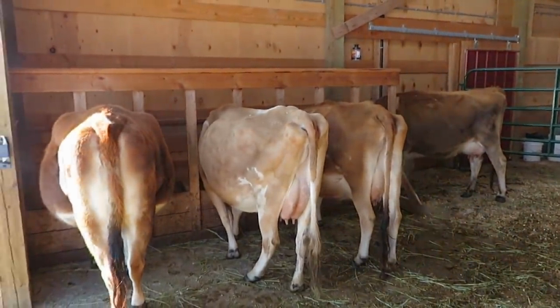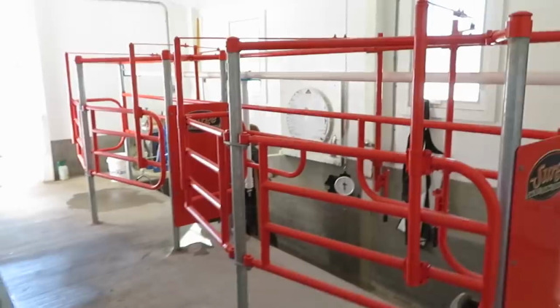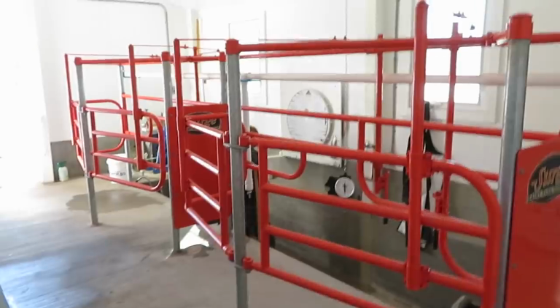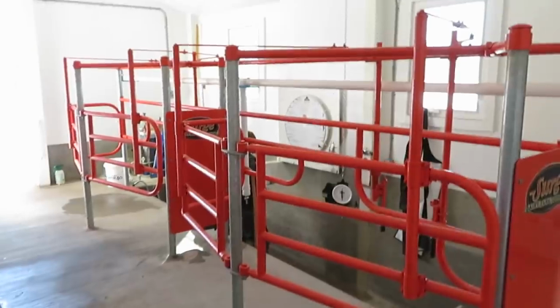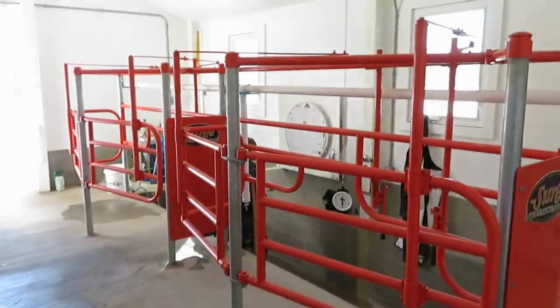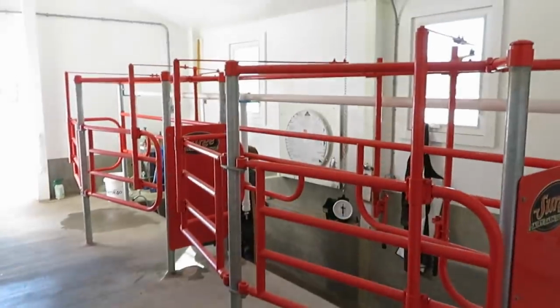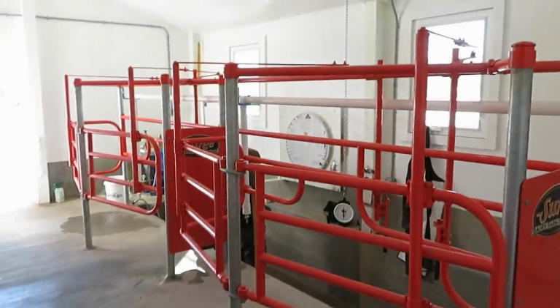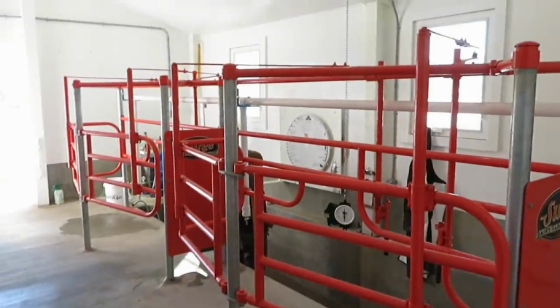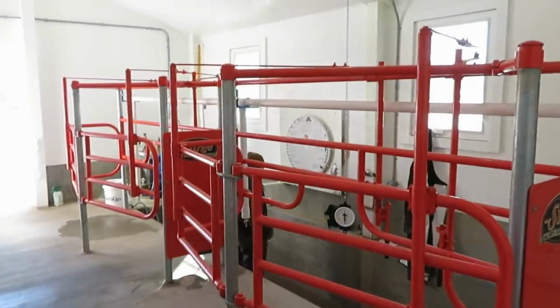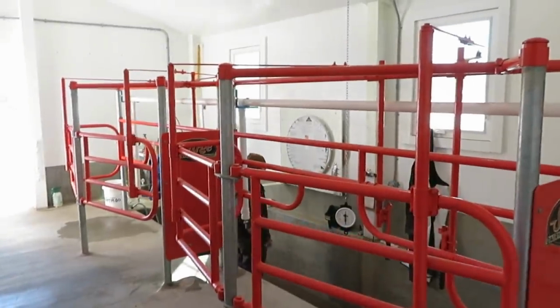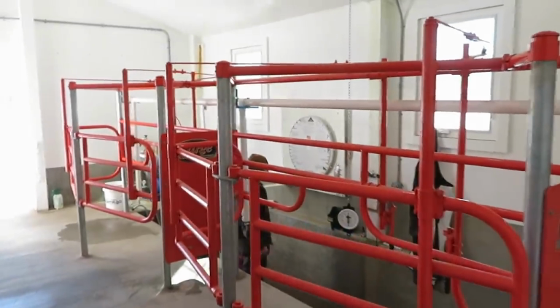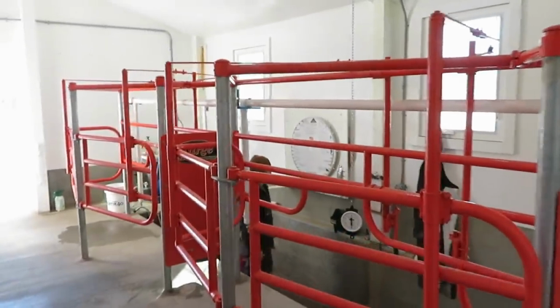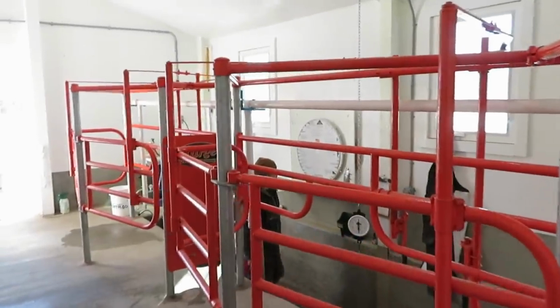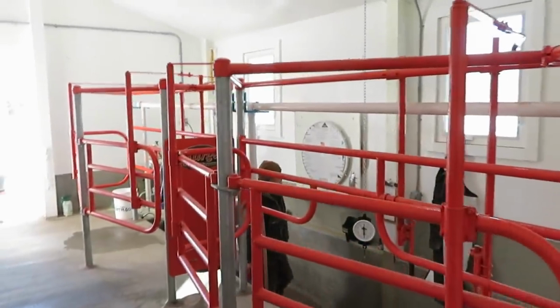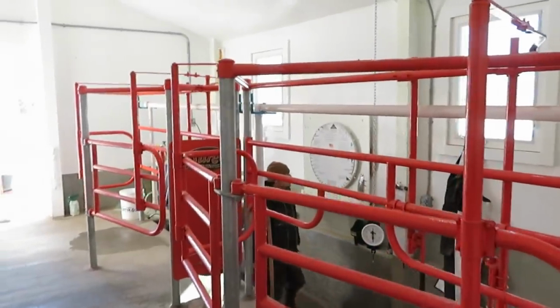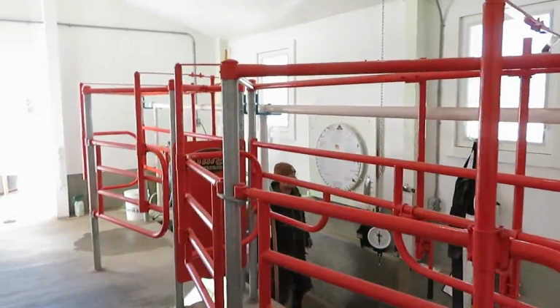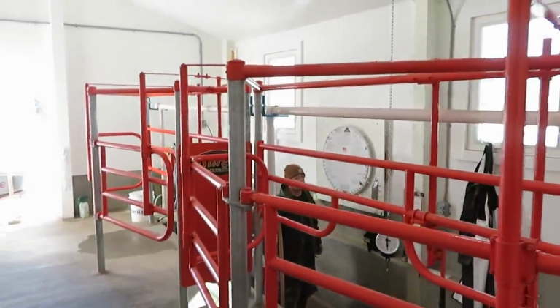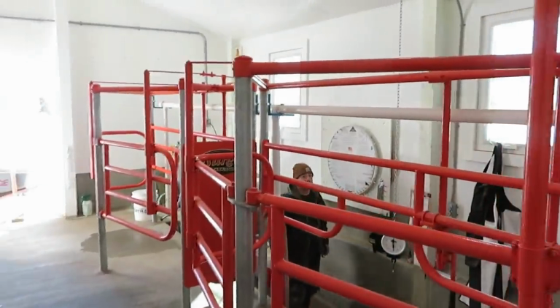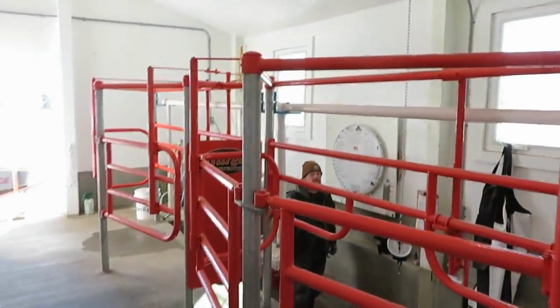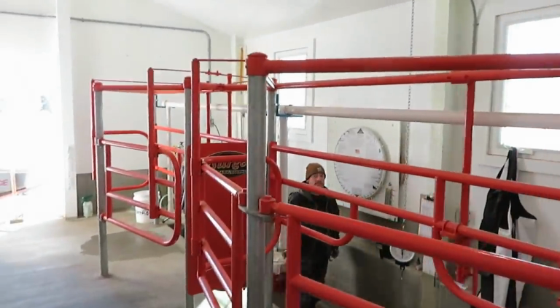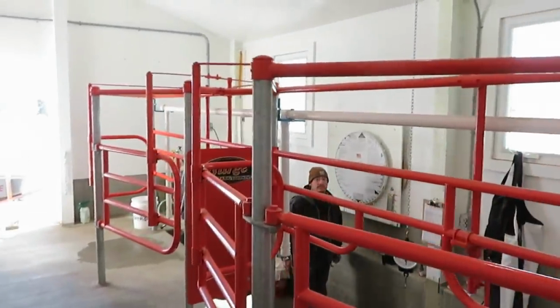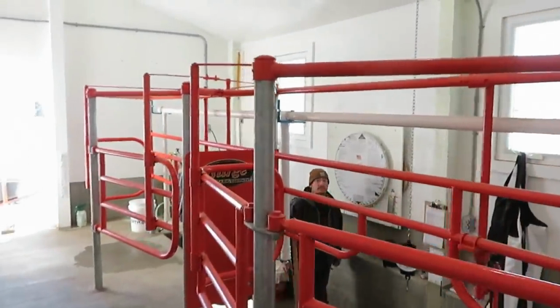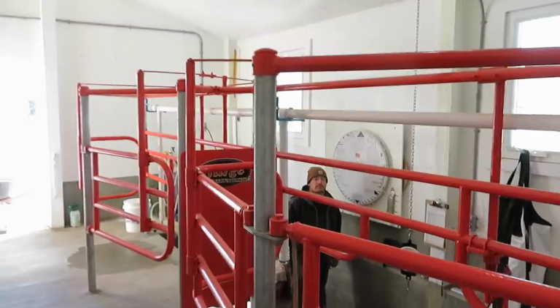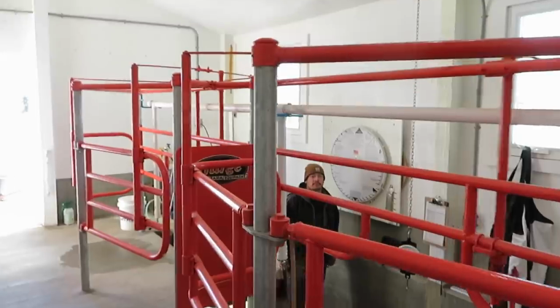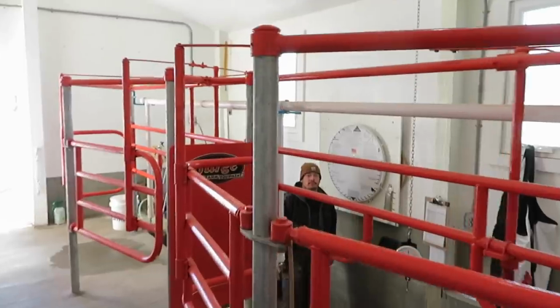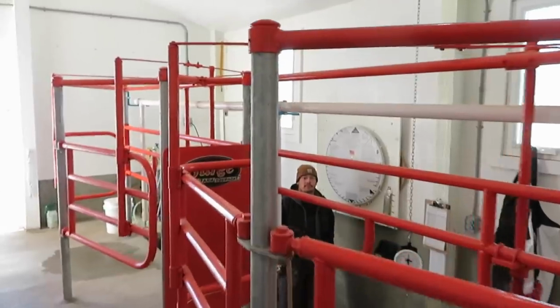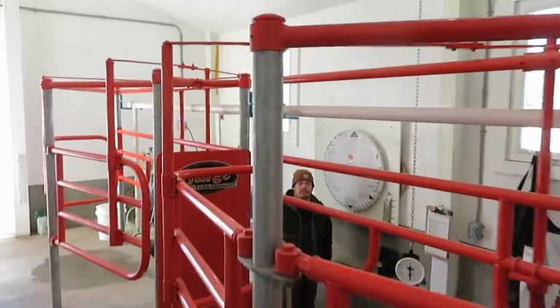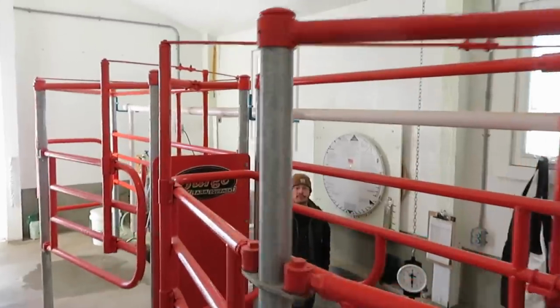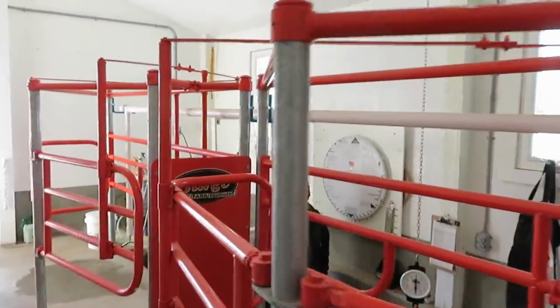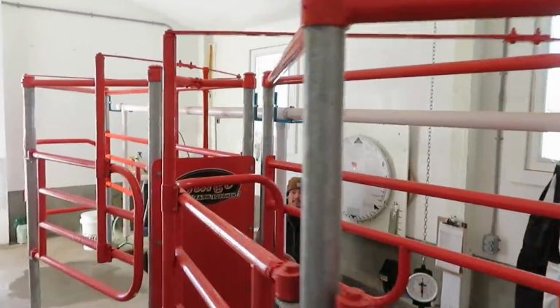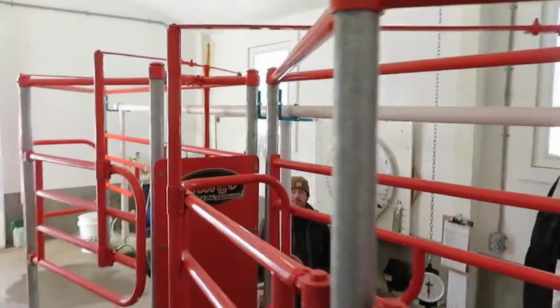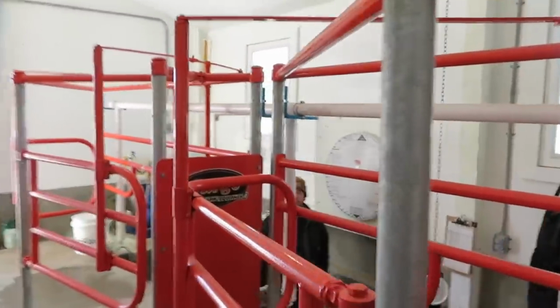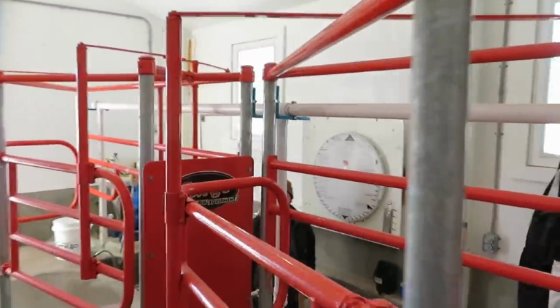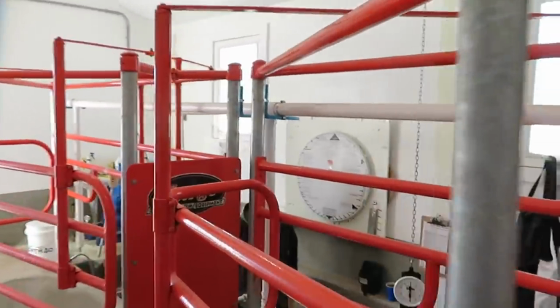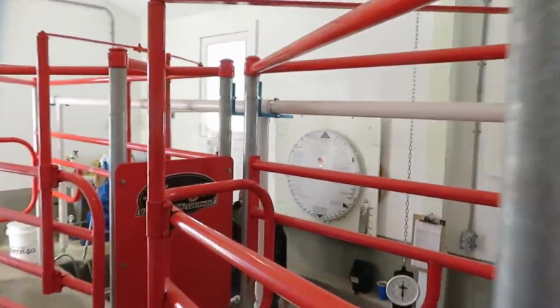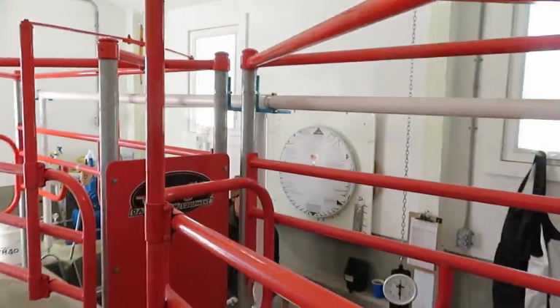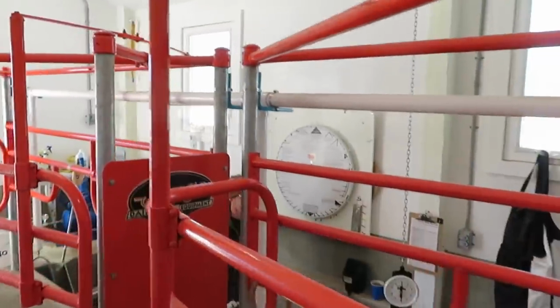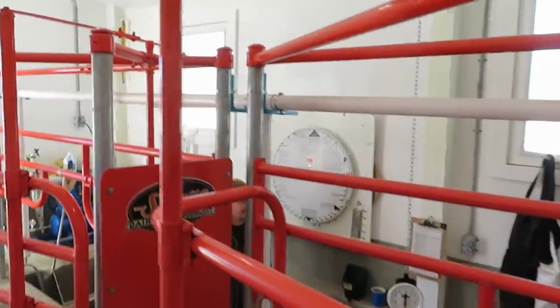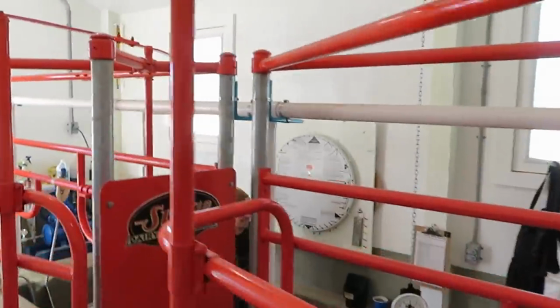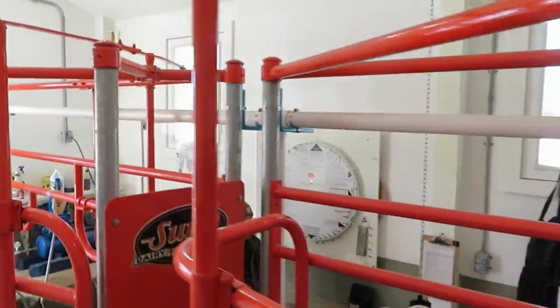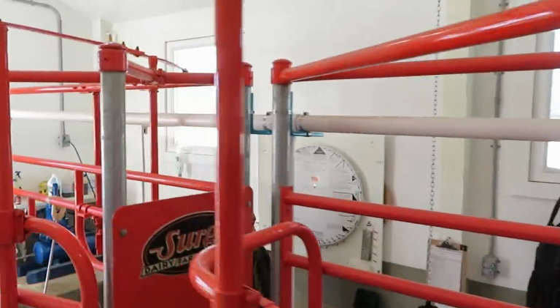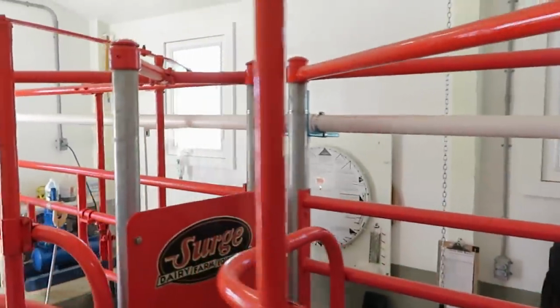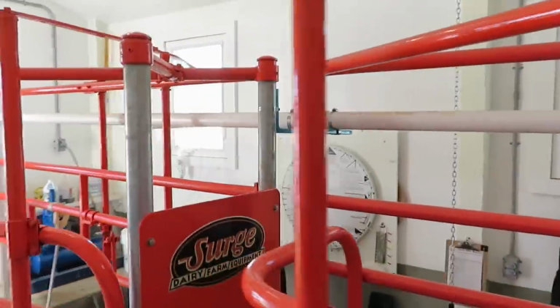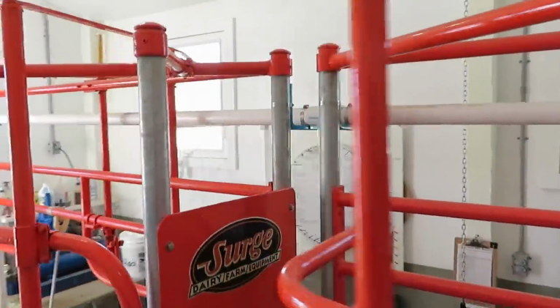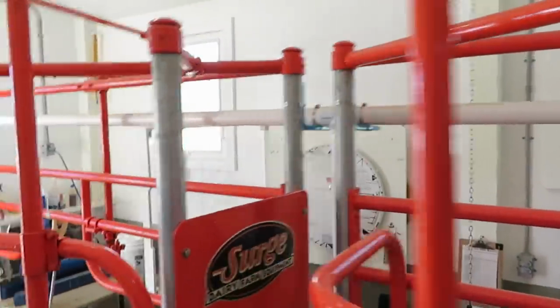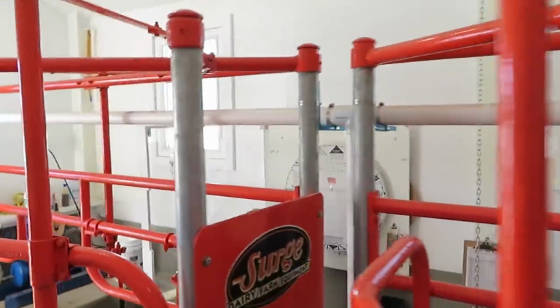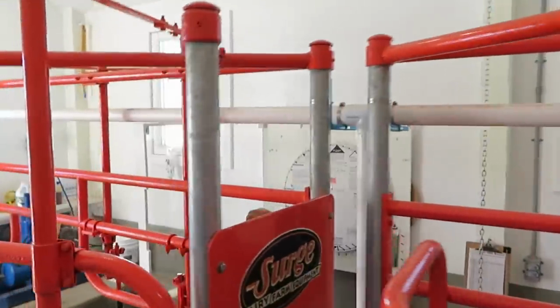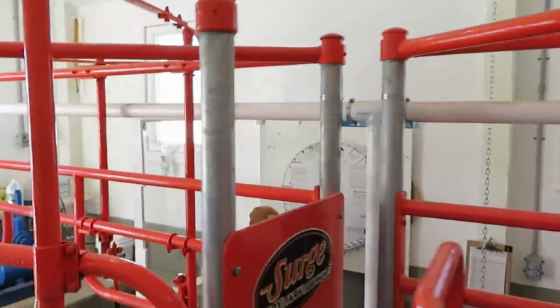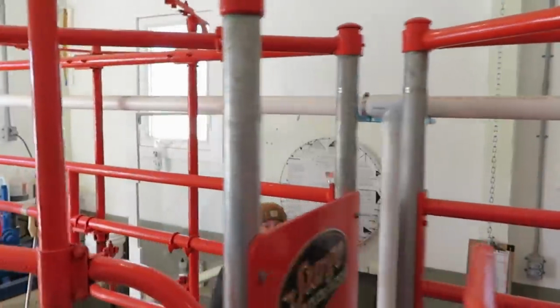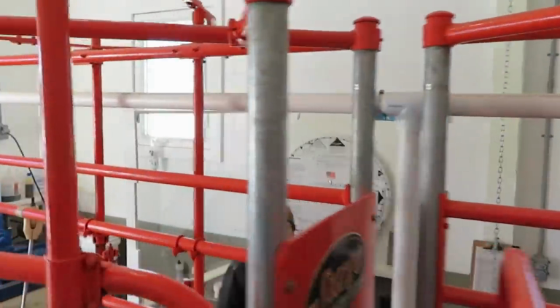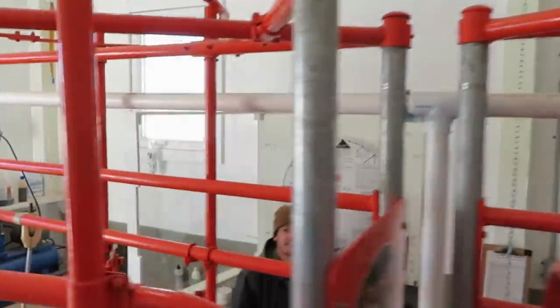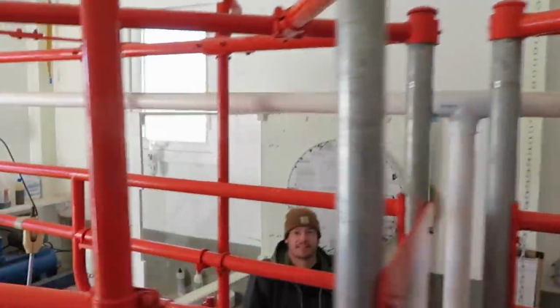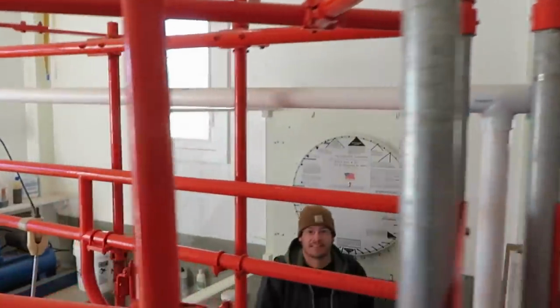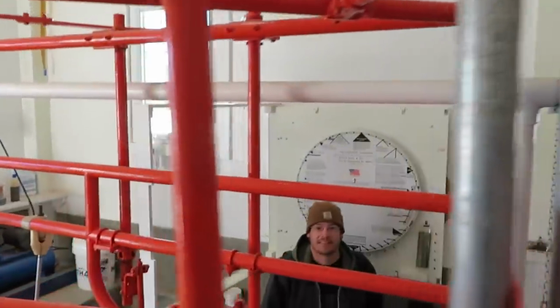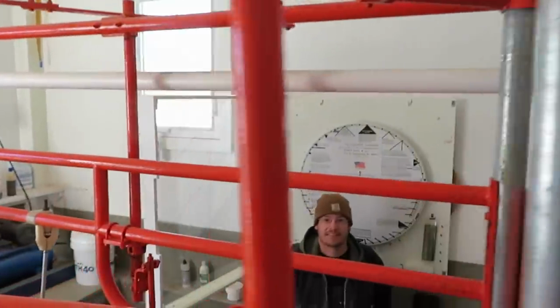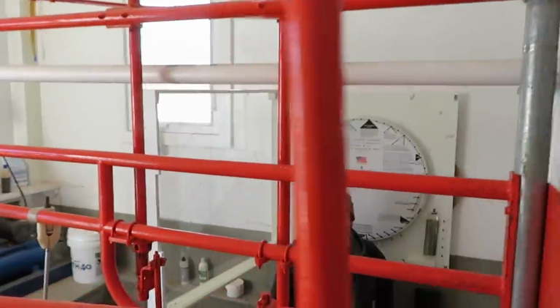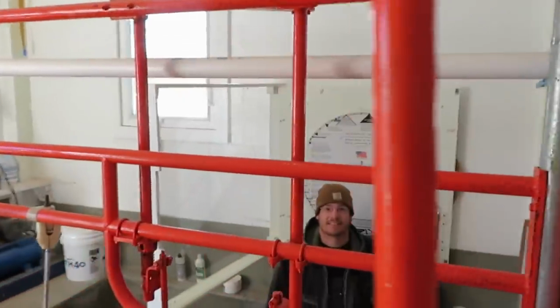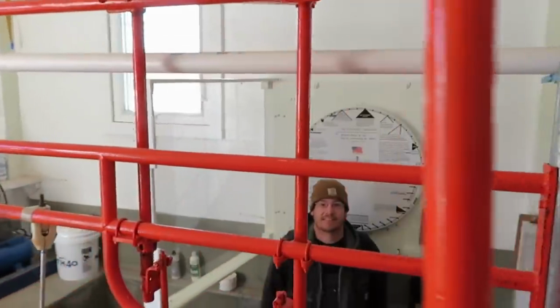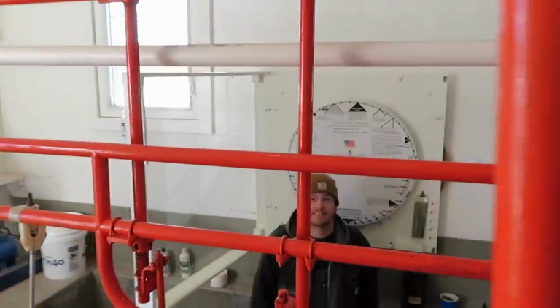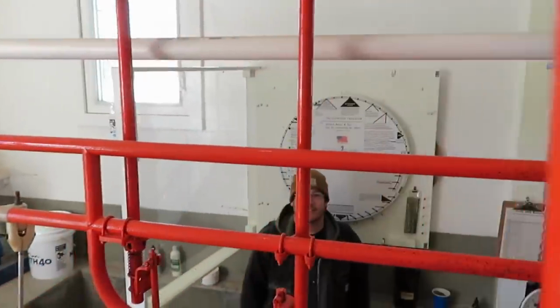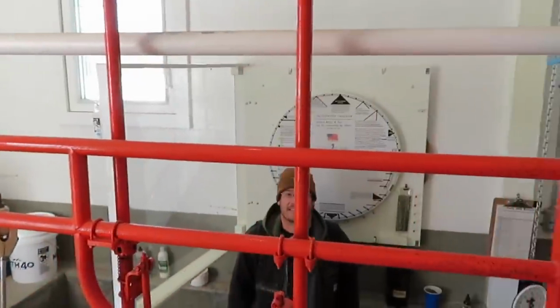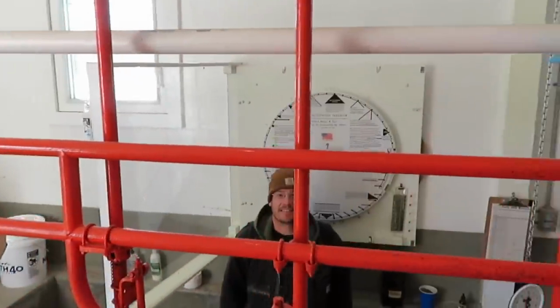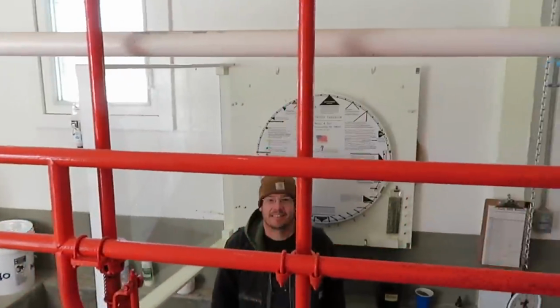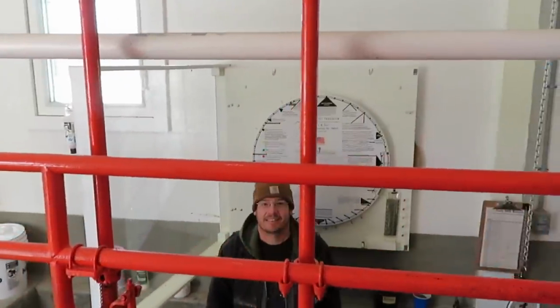Here we are in the milking parlor. It's echoey, but we're just going to do a short segment here — it's very, very important.